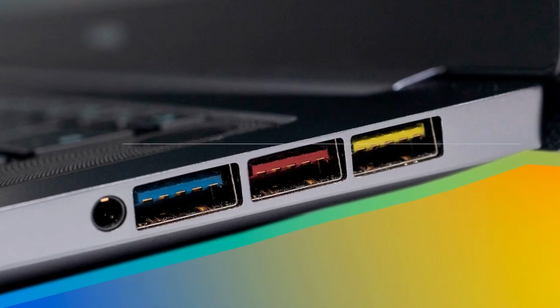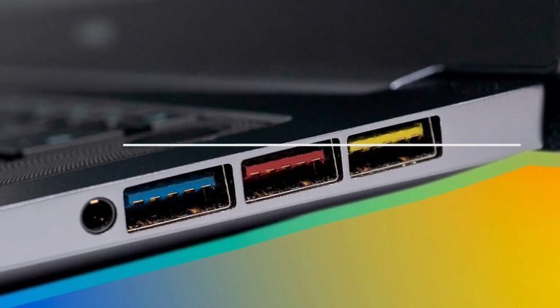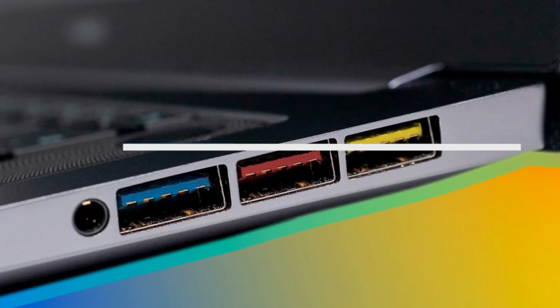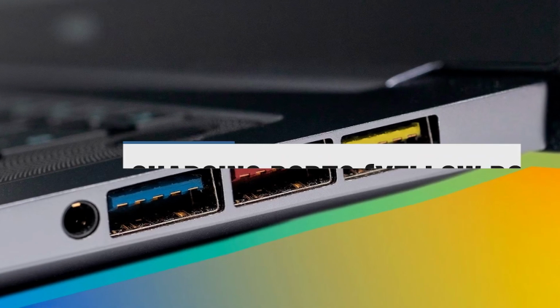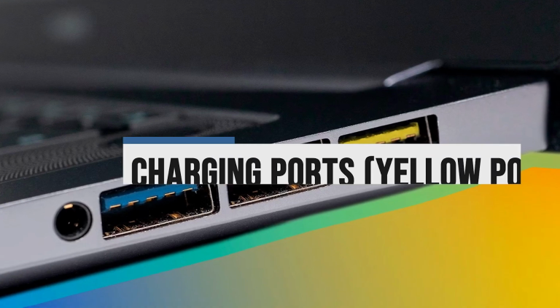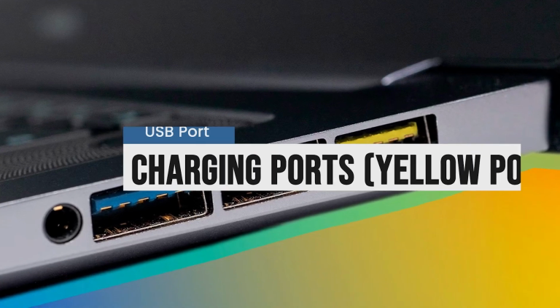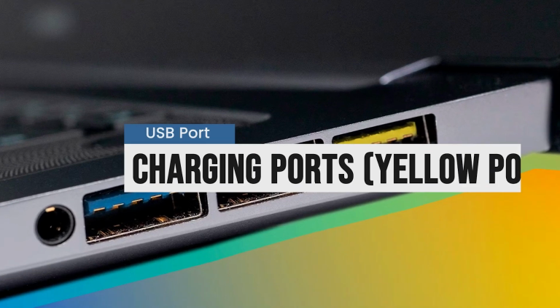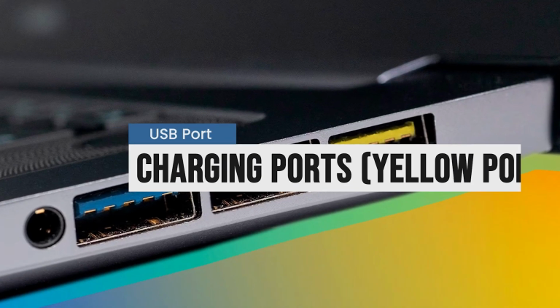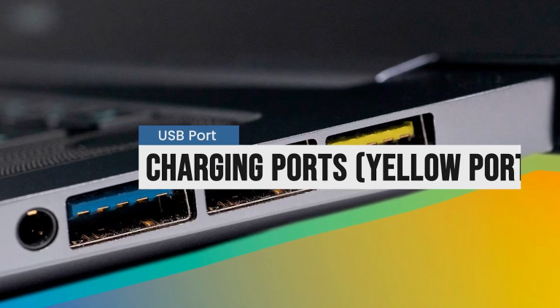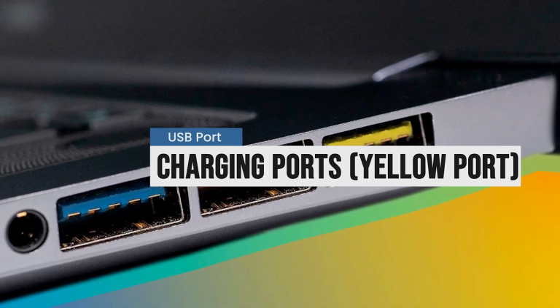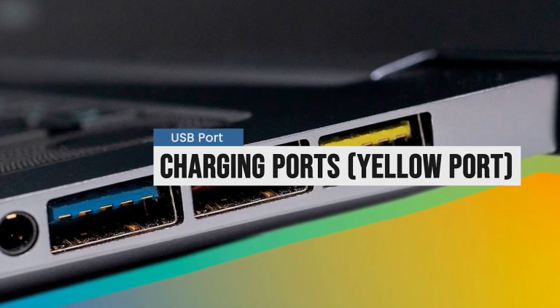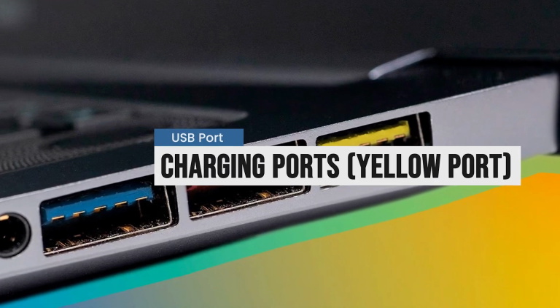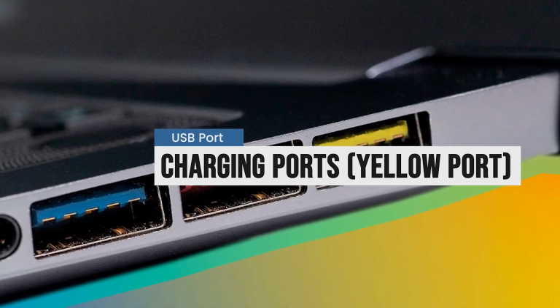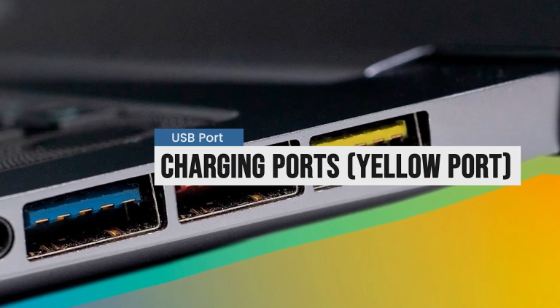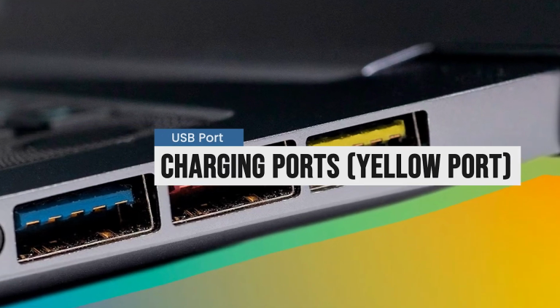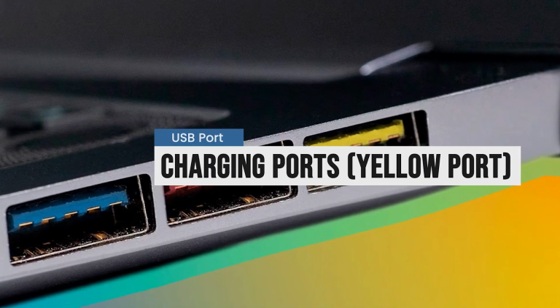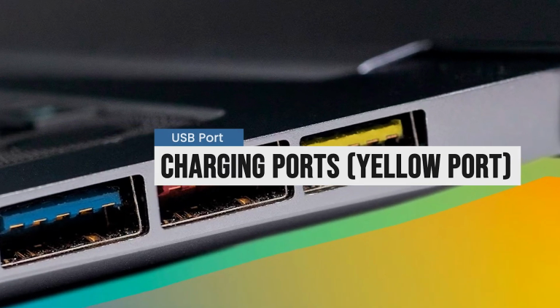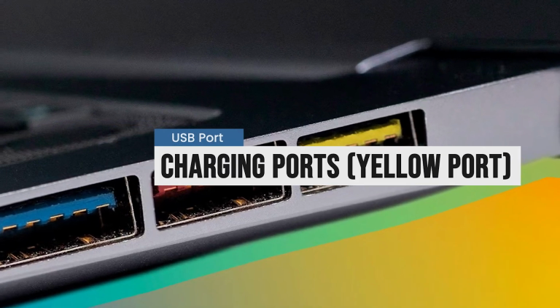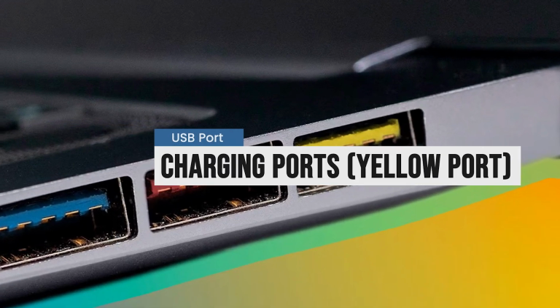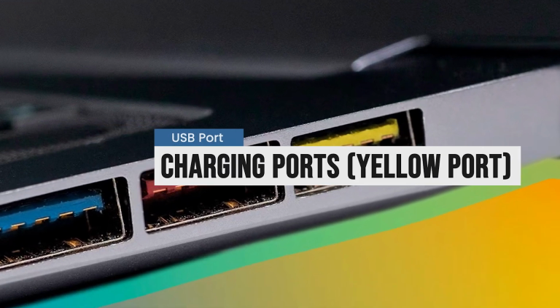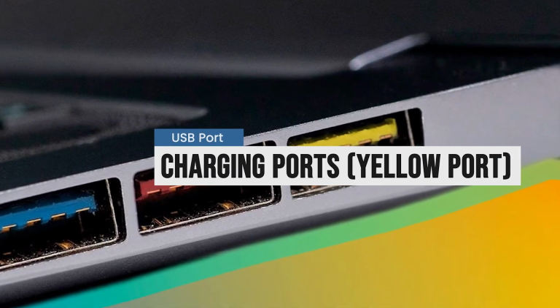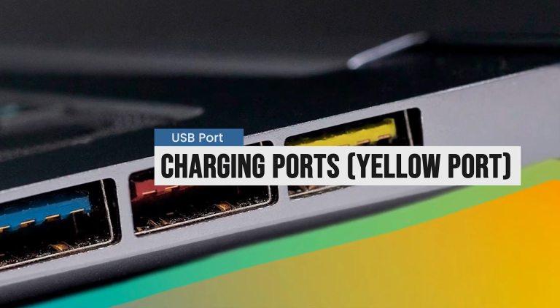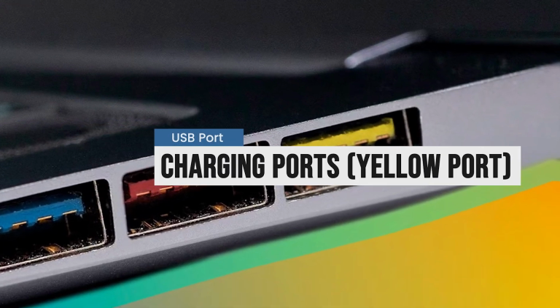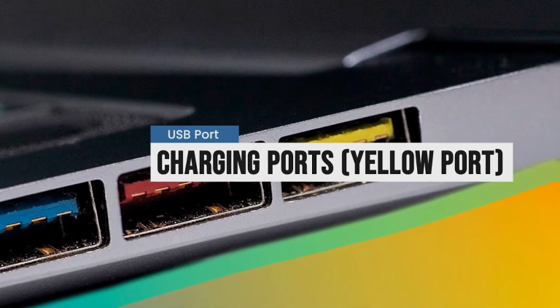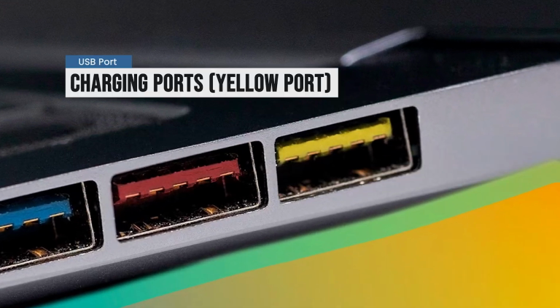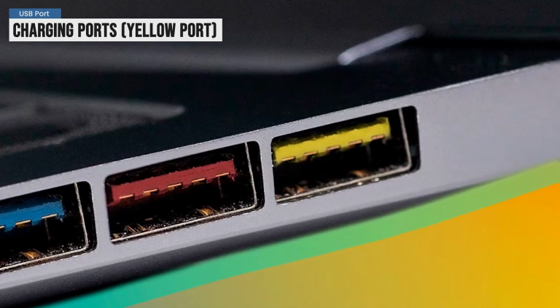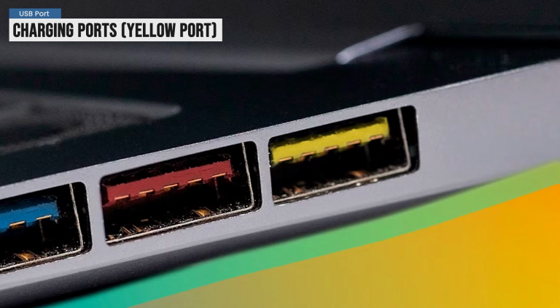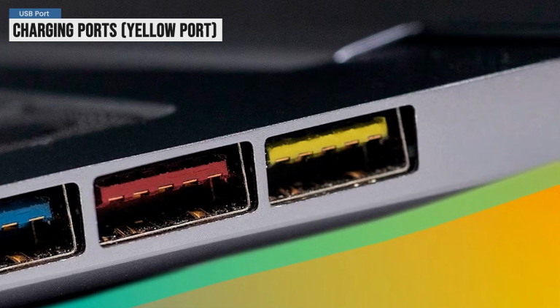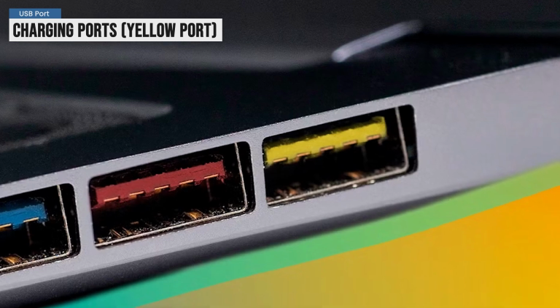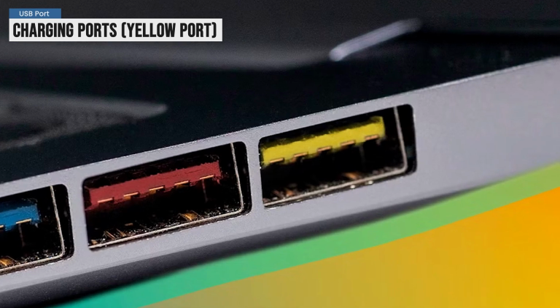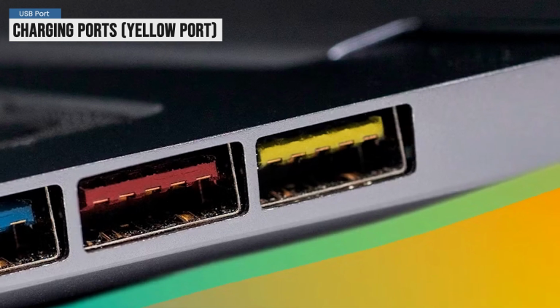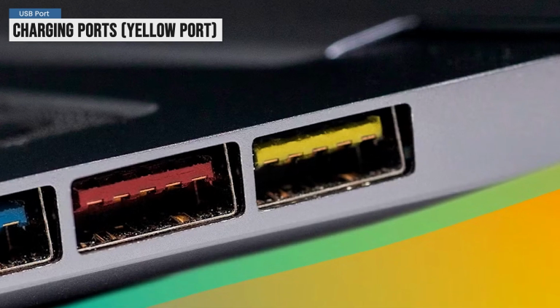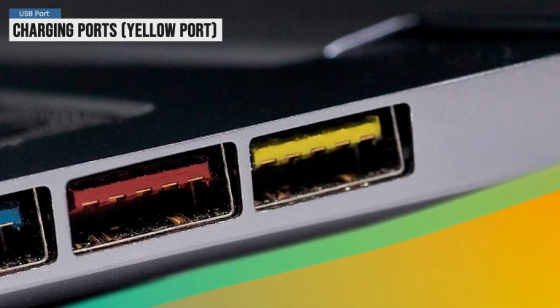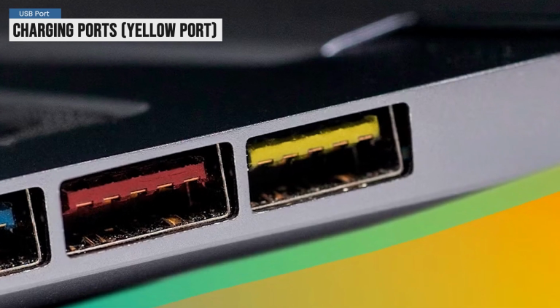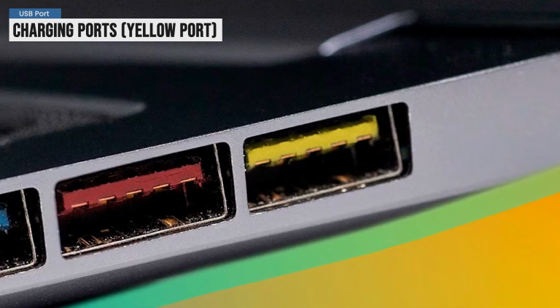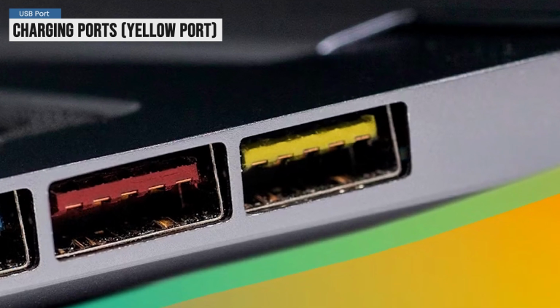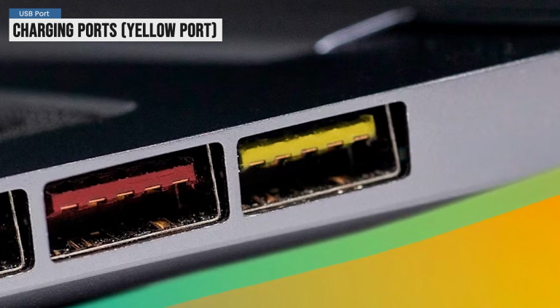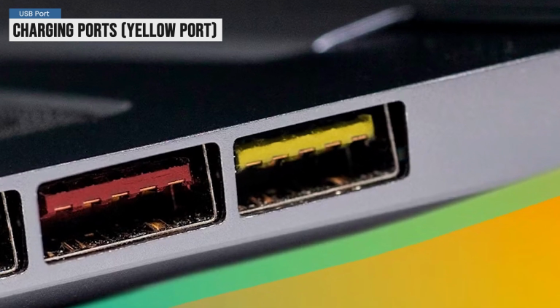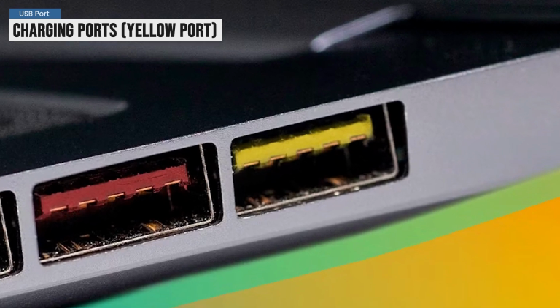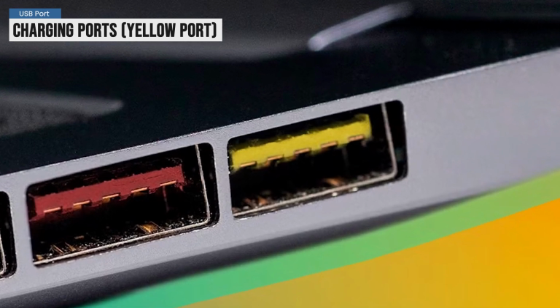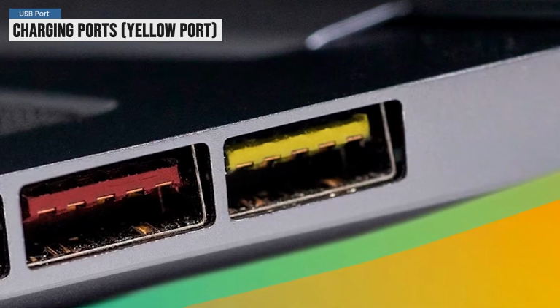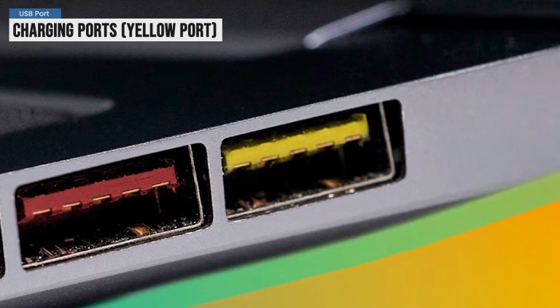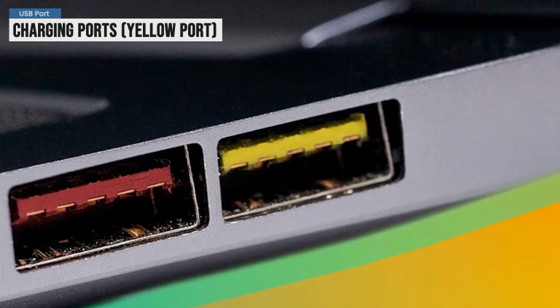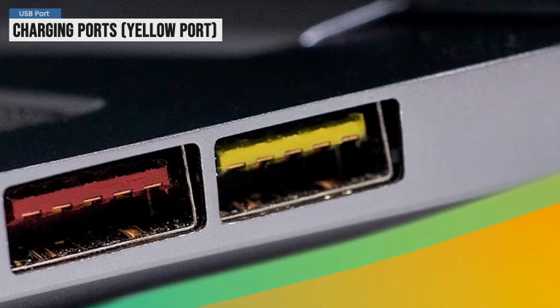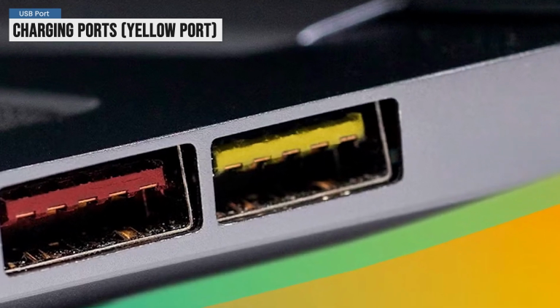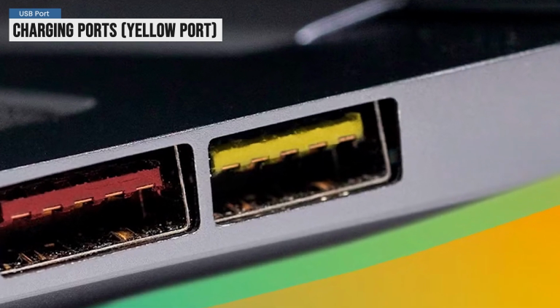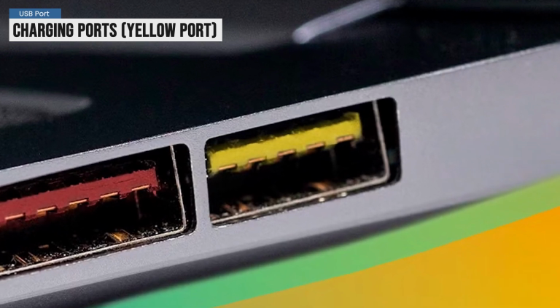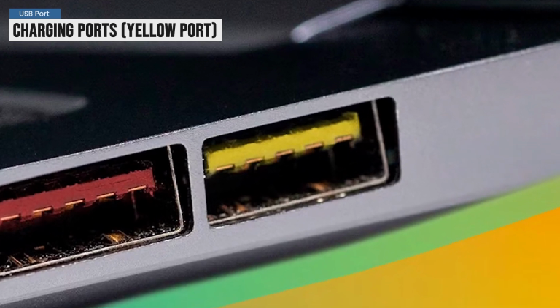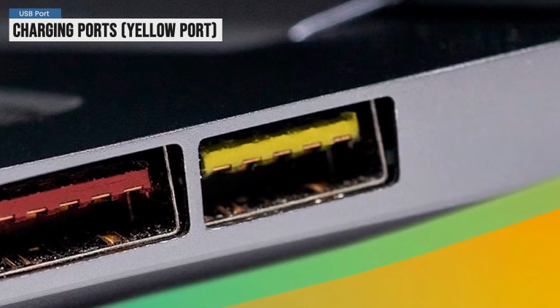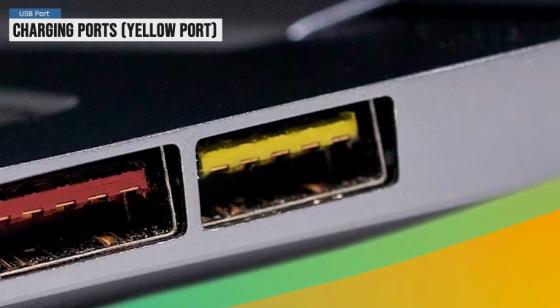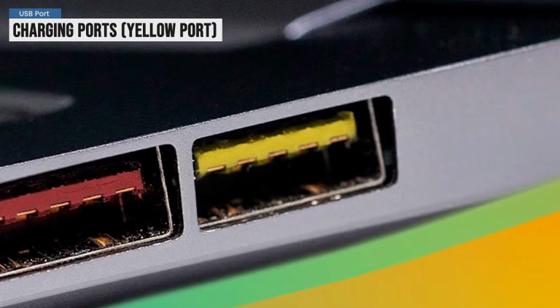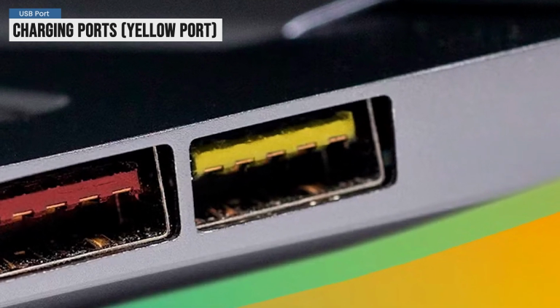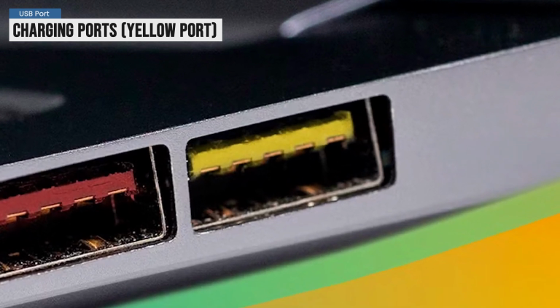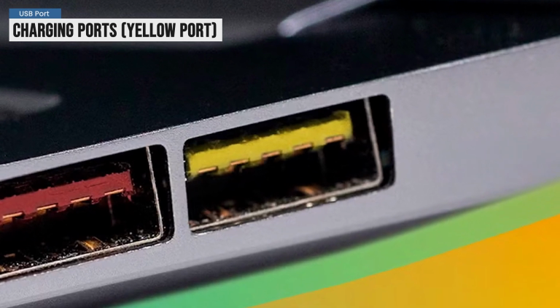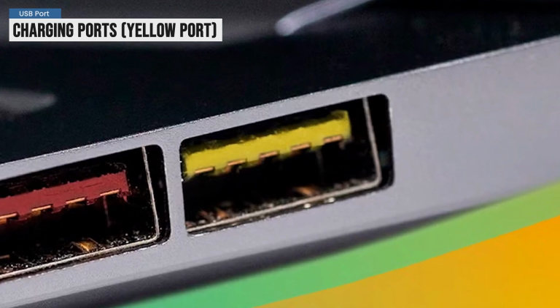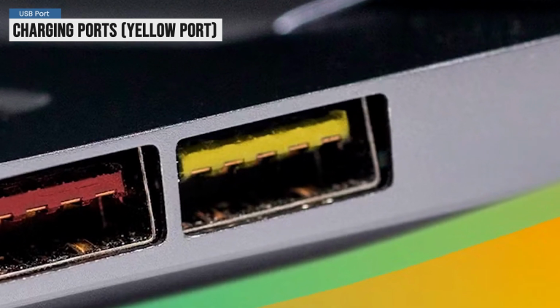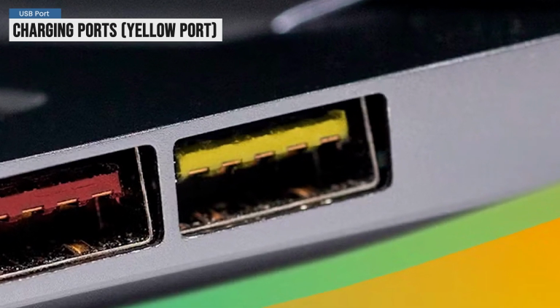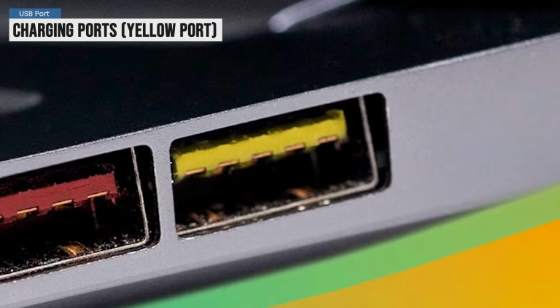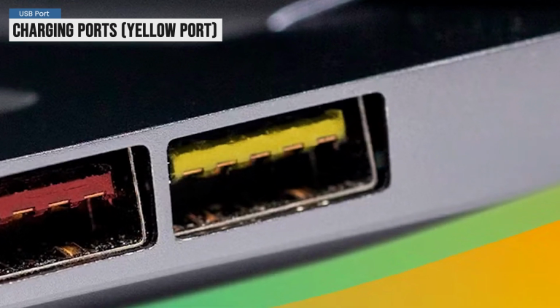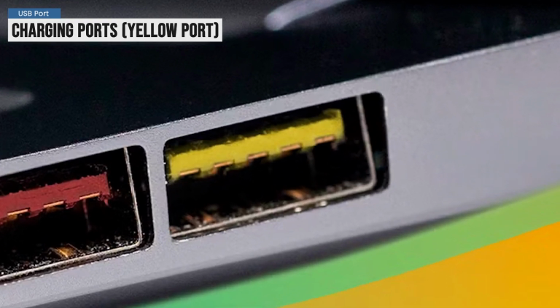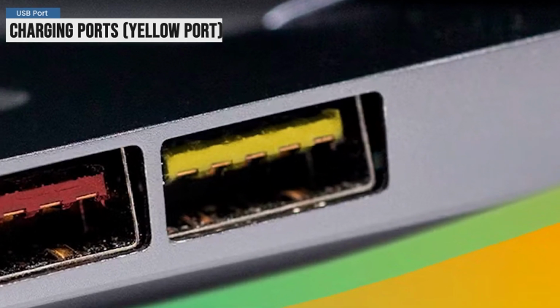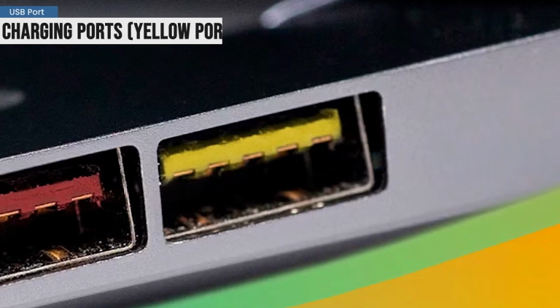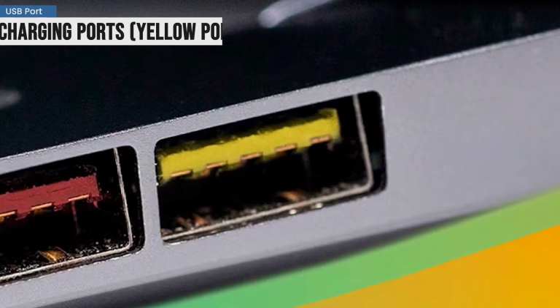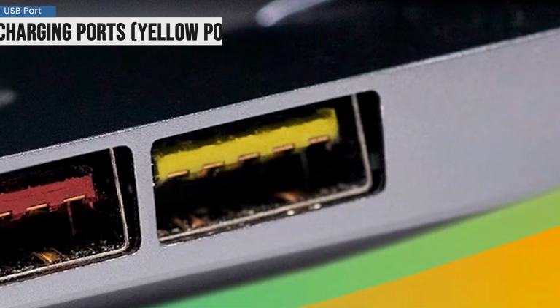And a bonus tip: if you see yellow or orange ports, they usually mean the port can charge devices even when your laptop is turned off.